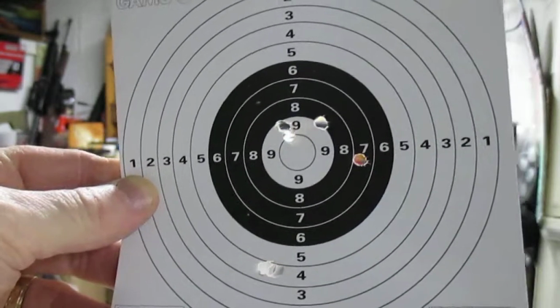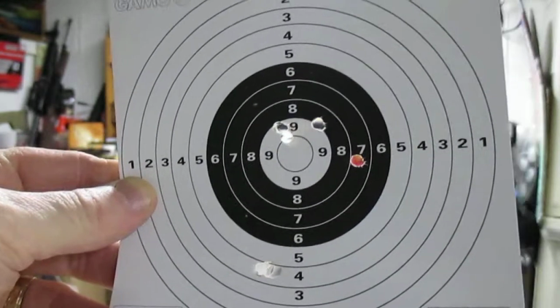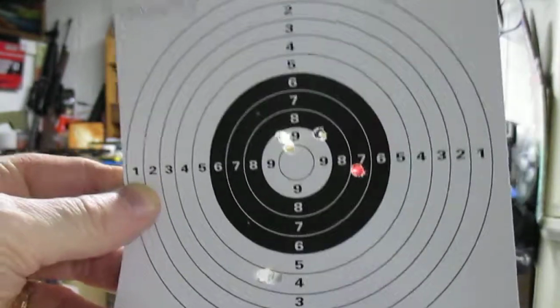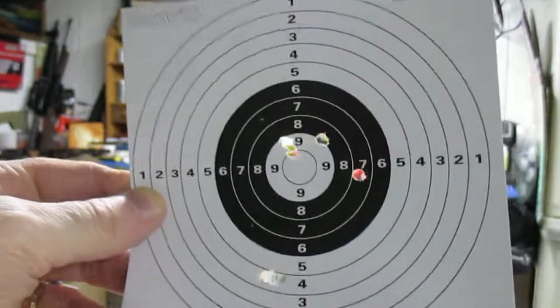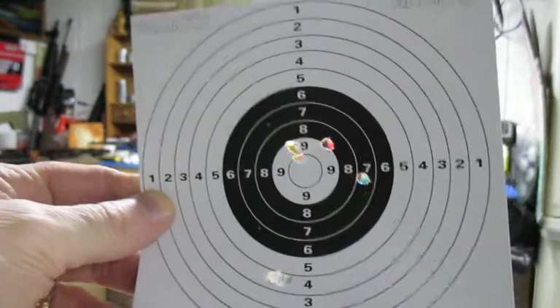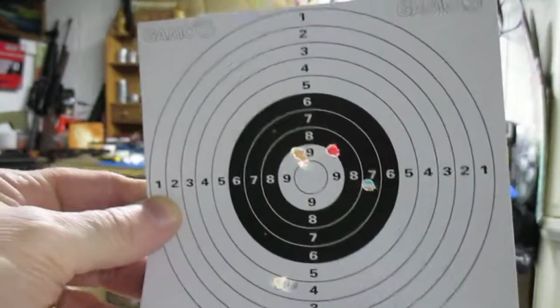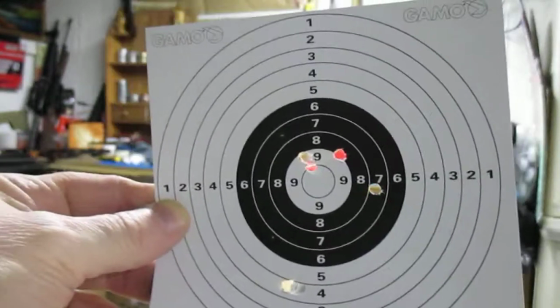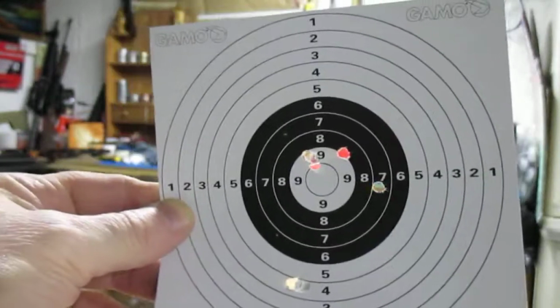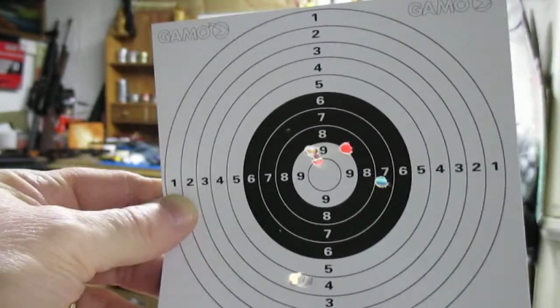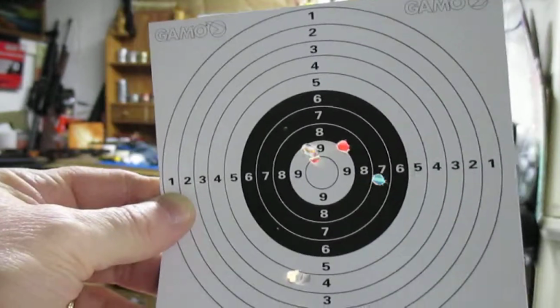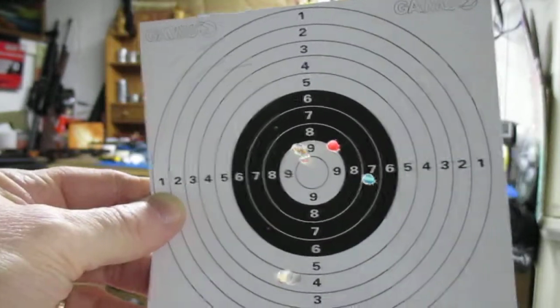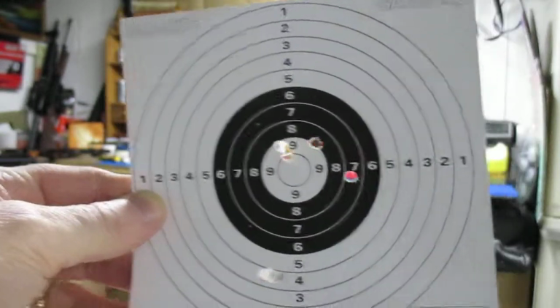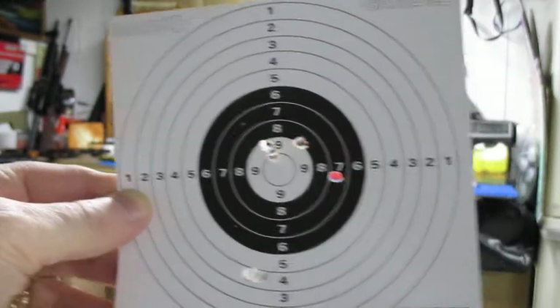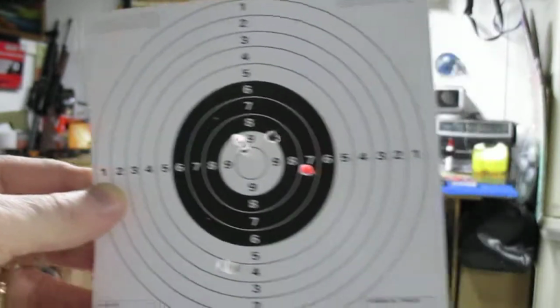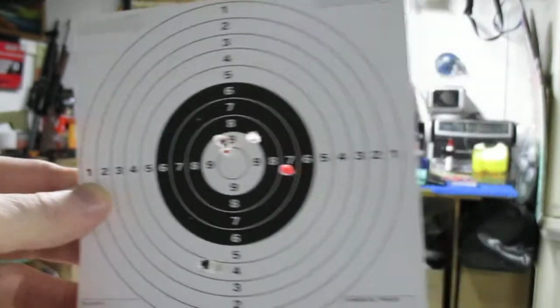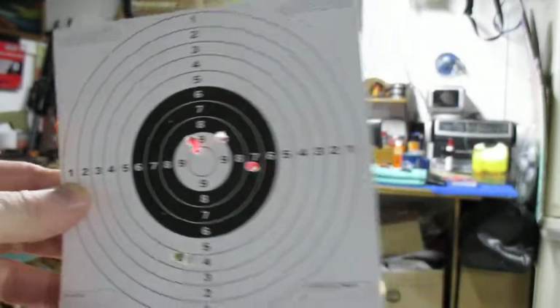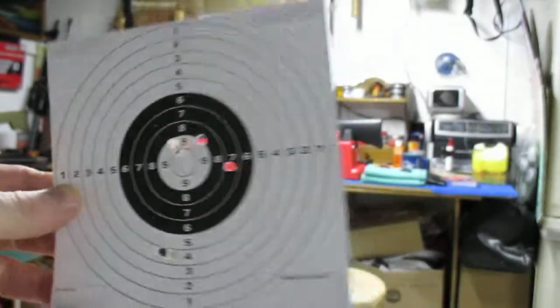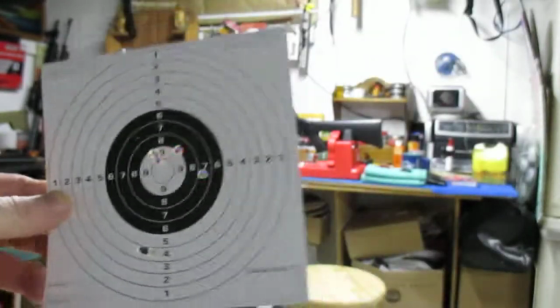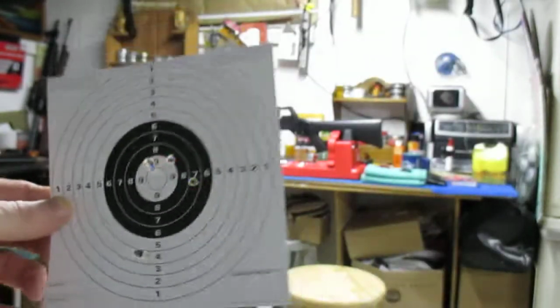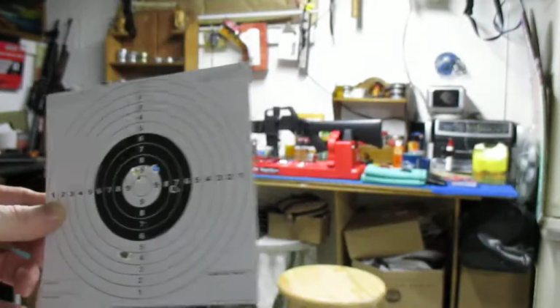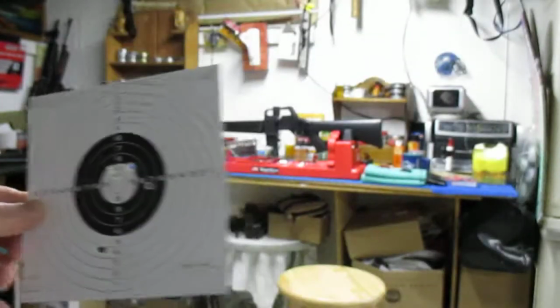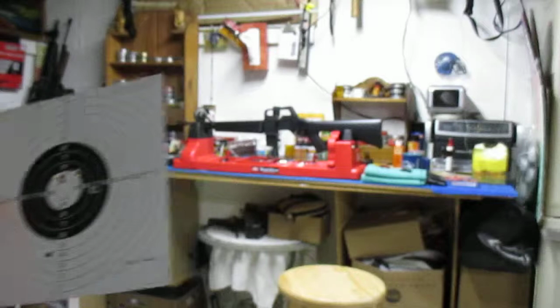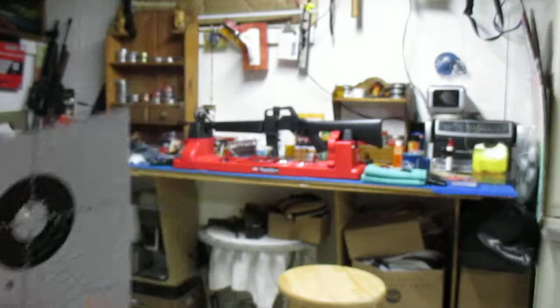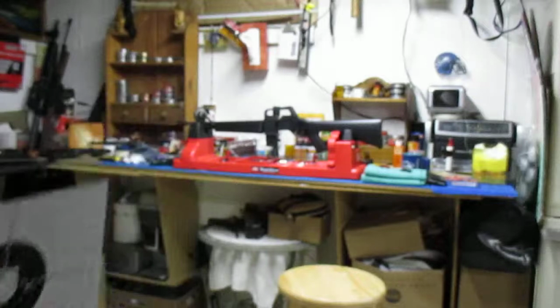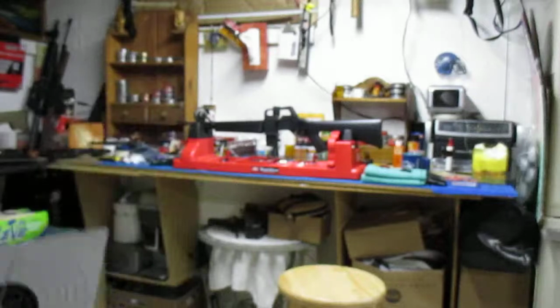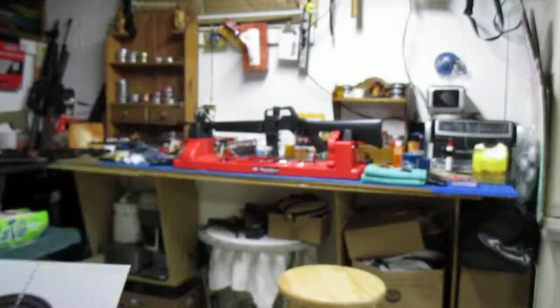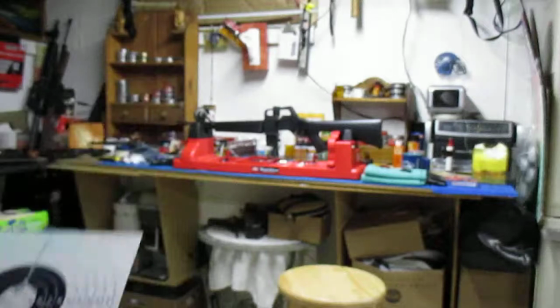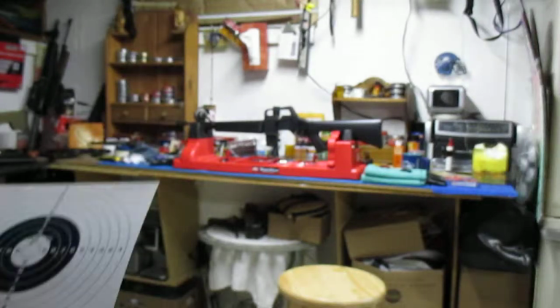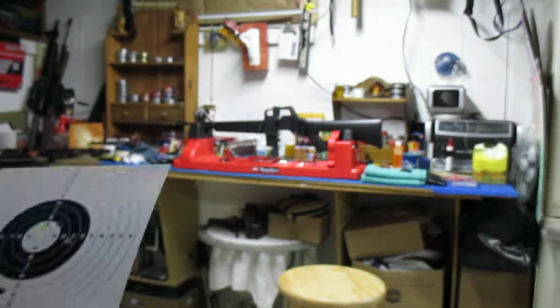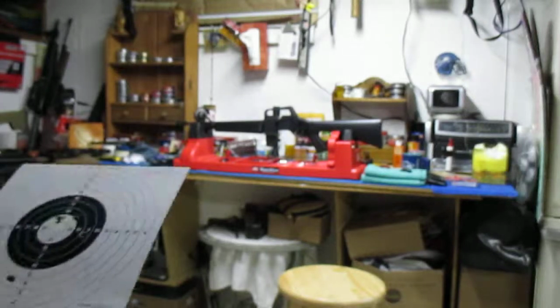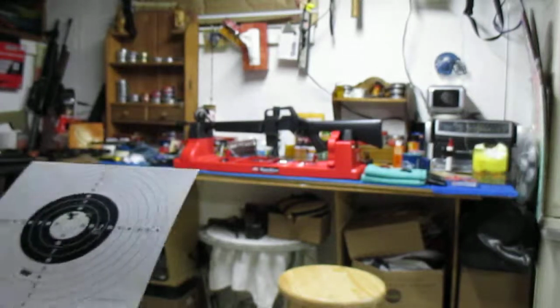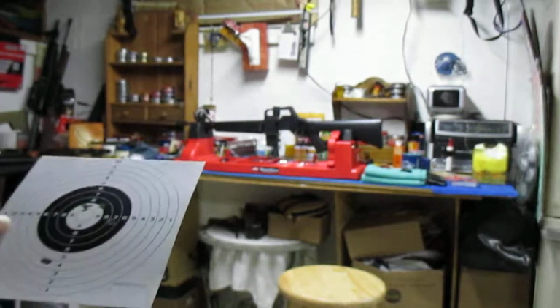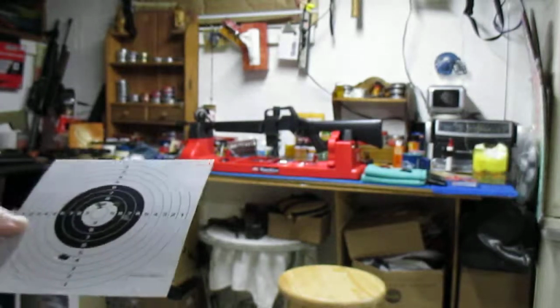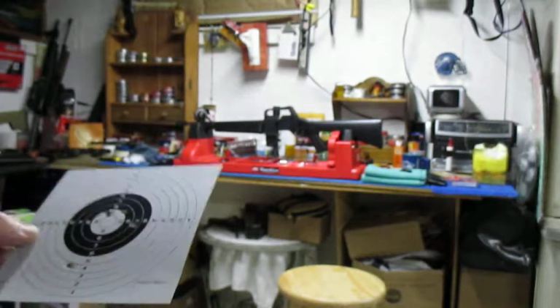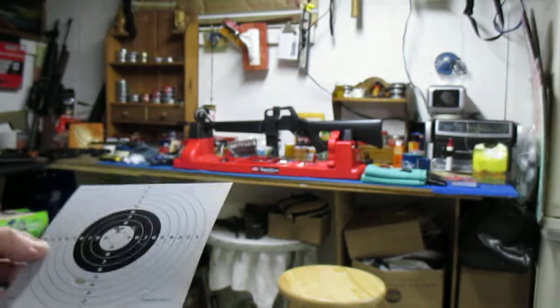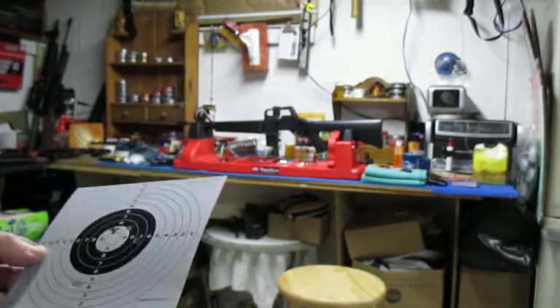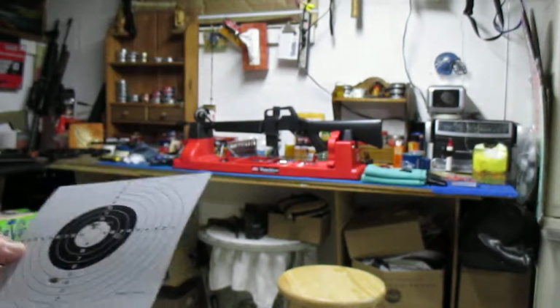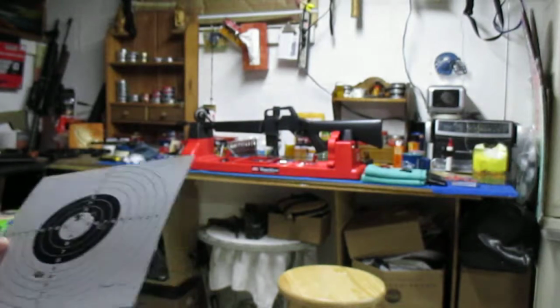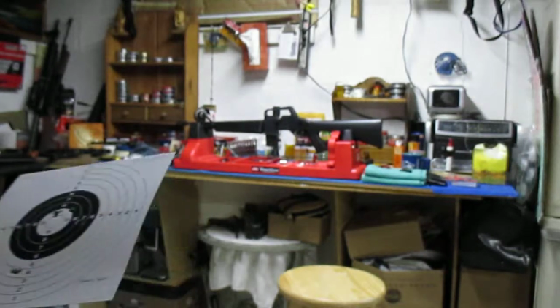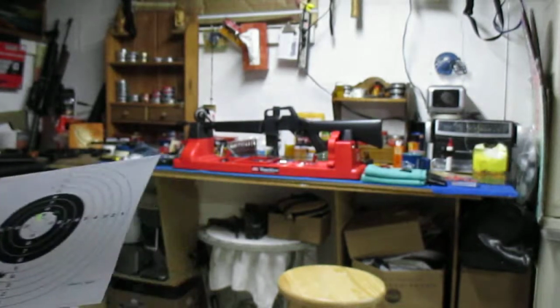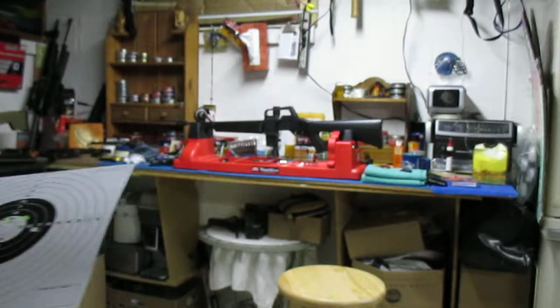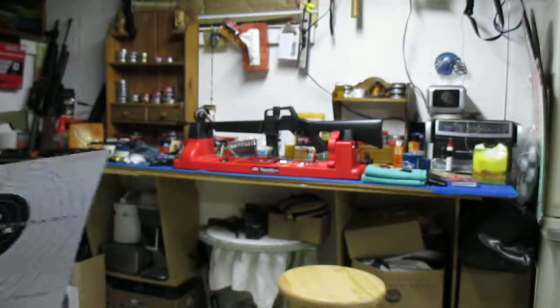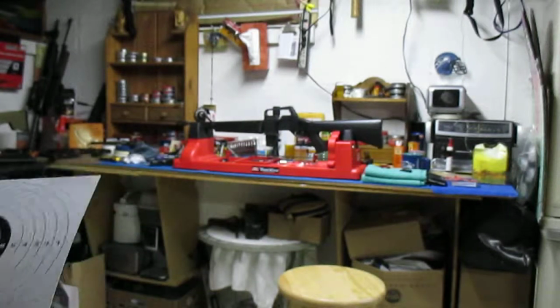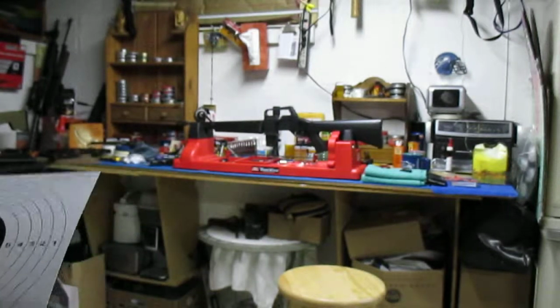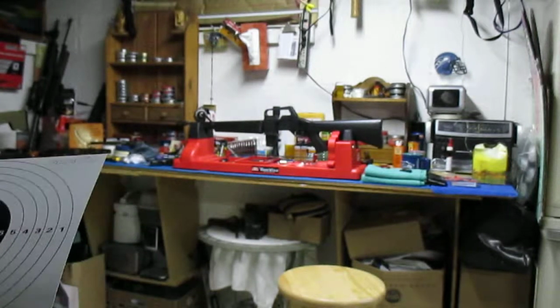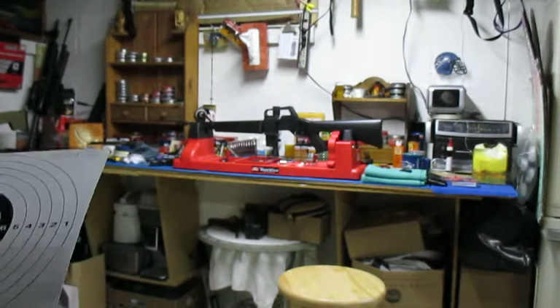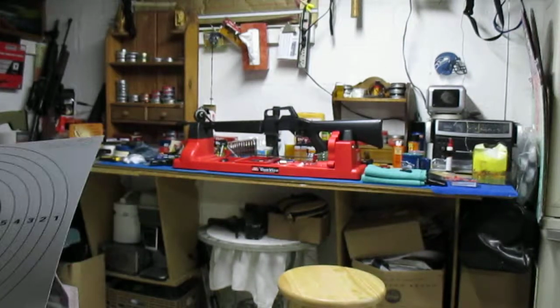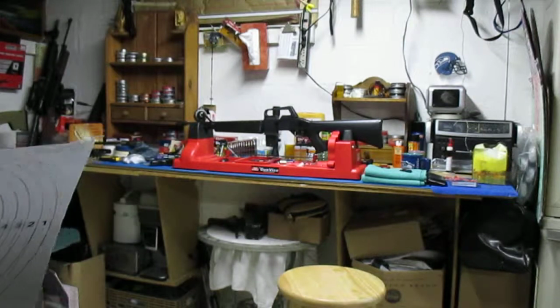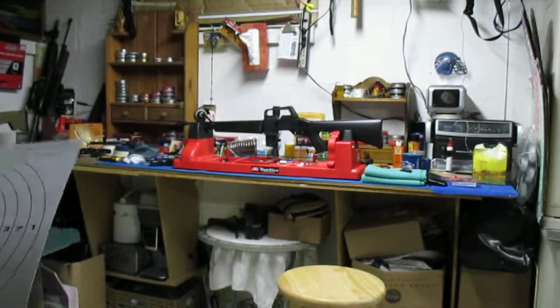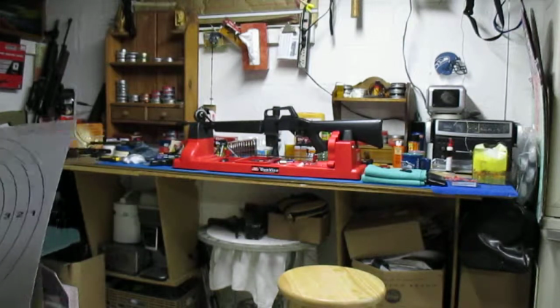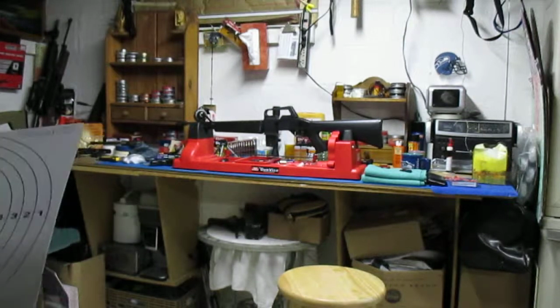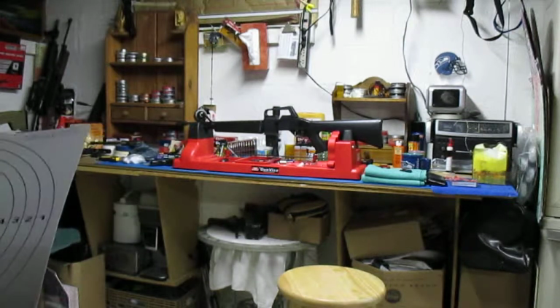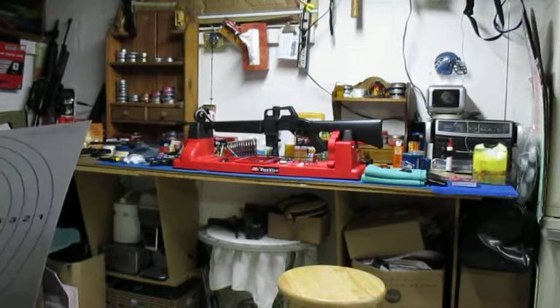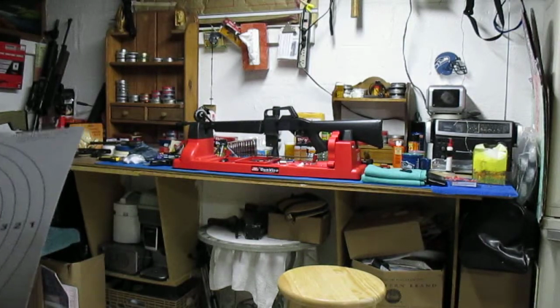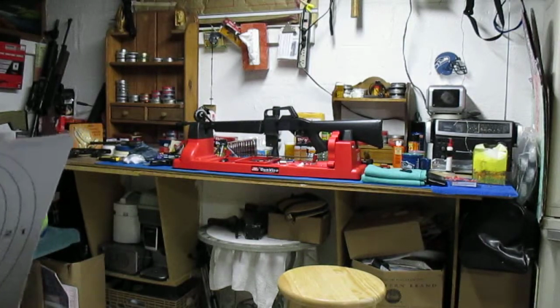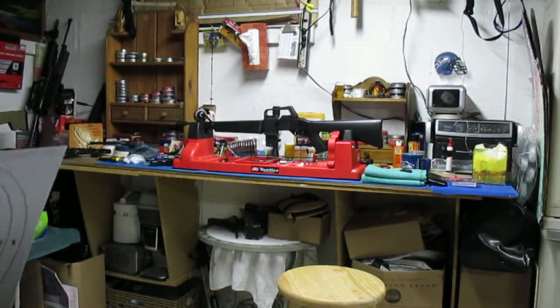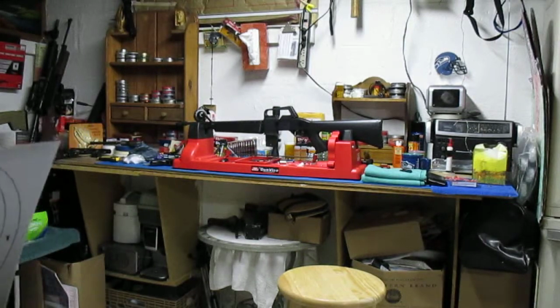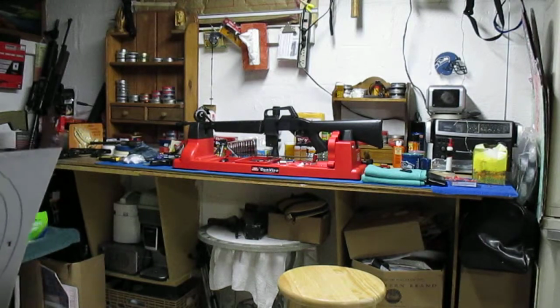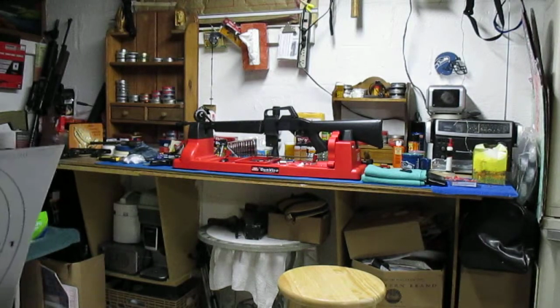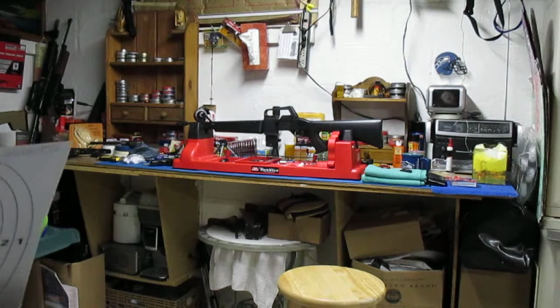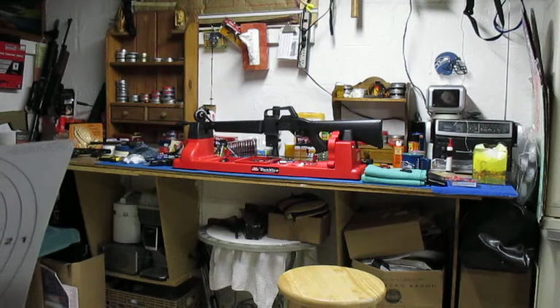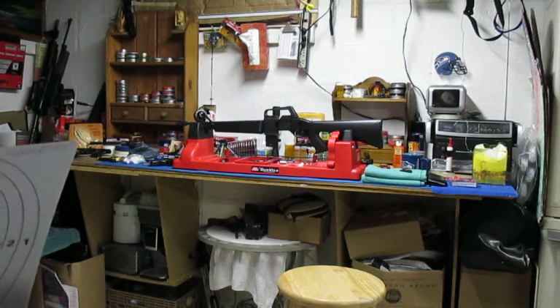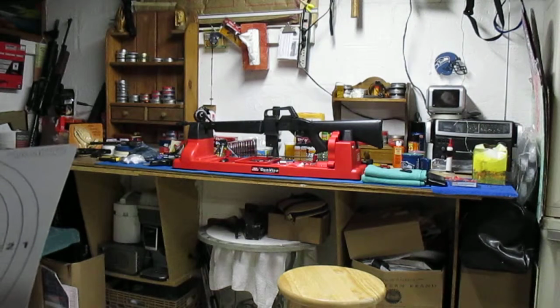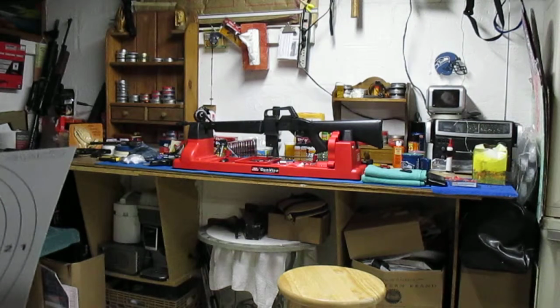Just a demonstration of my Crosman Air 17. Thanks for watching, YouTube.